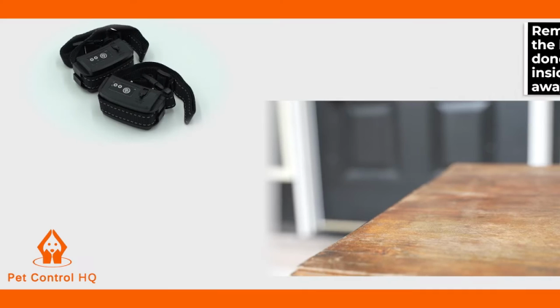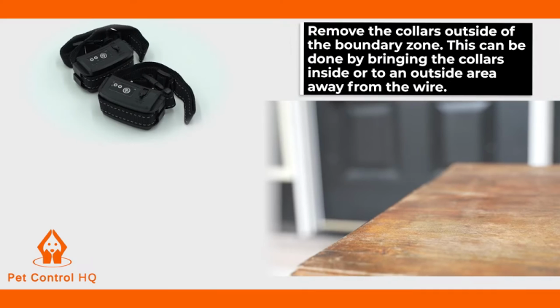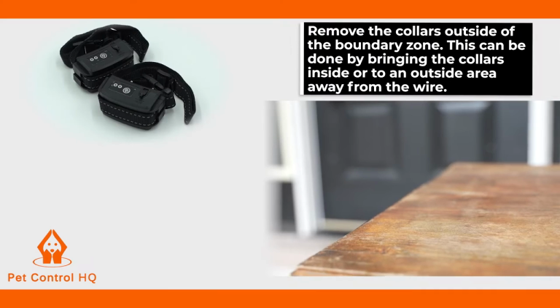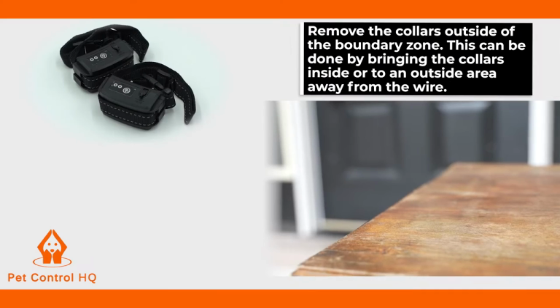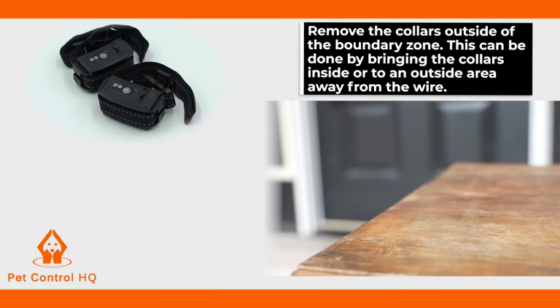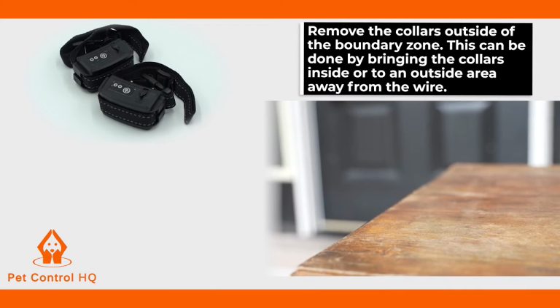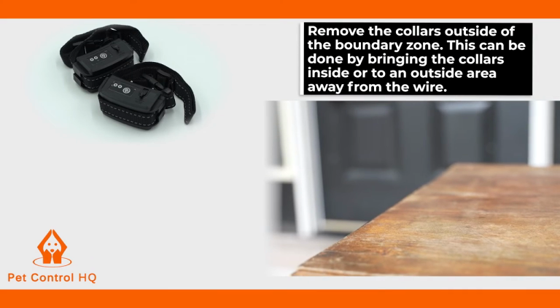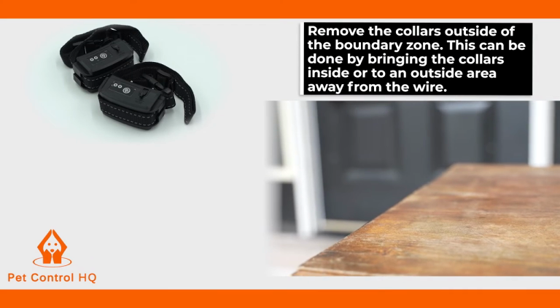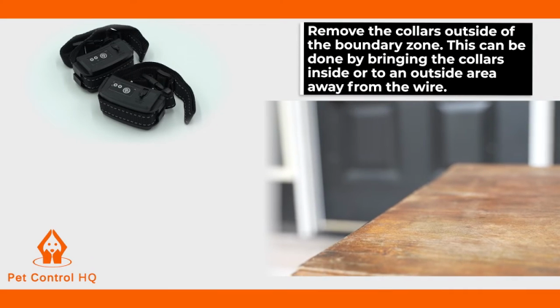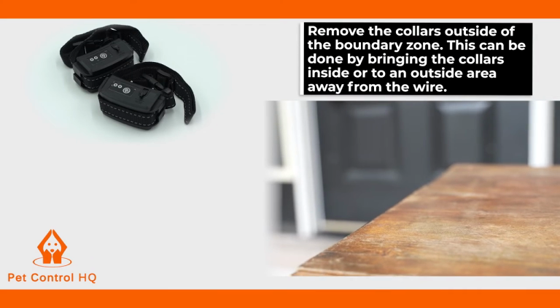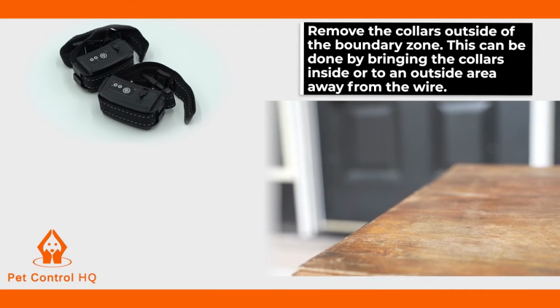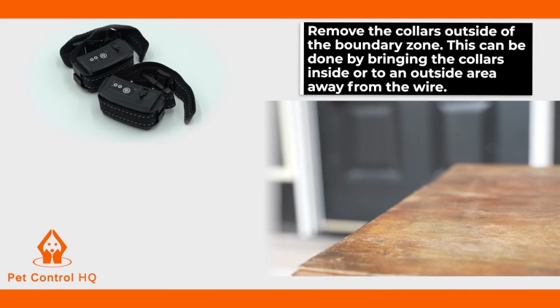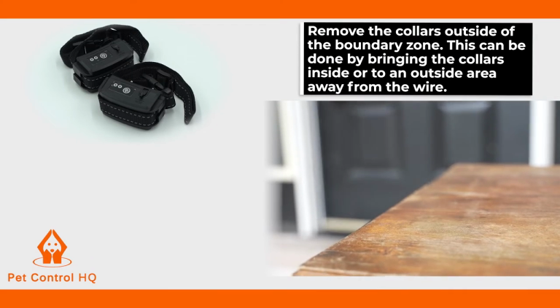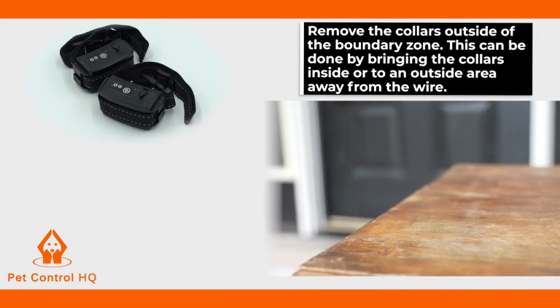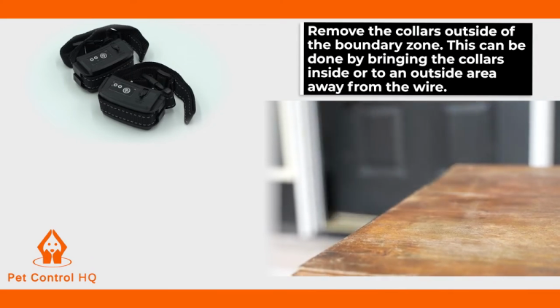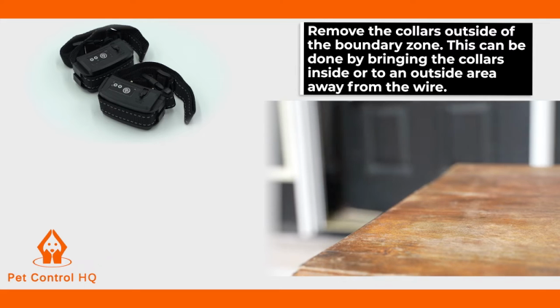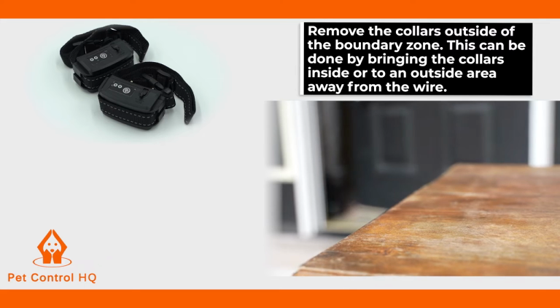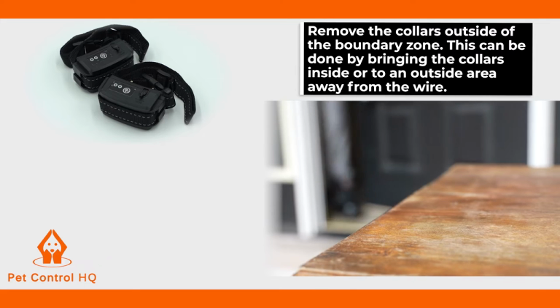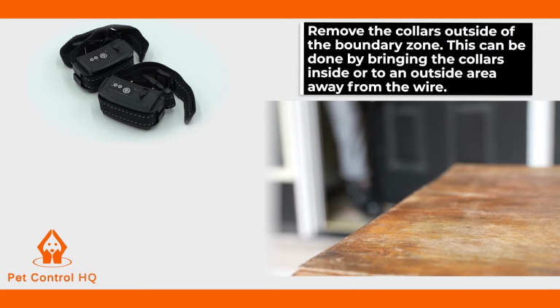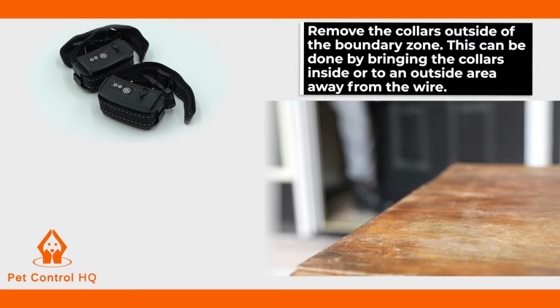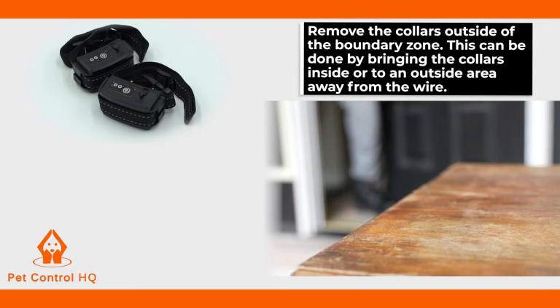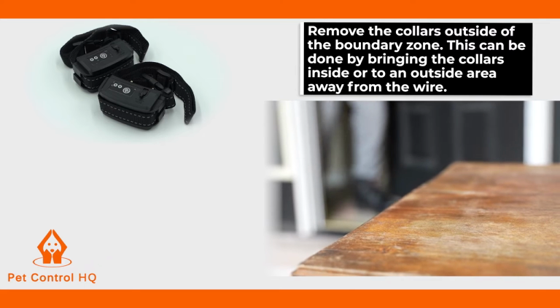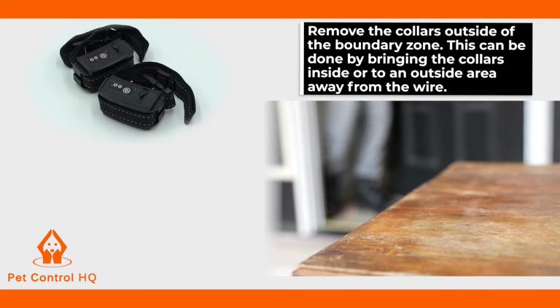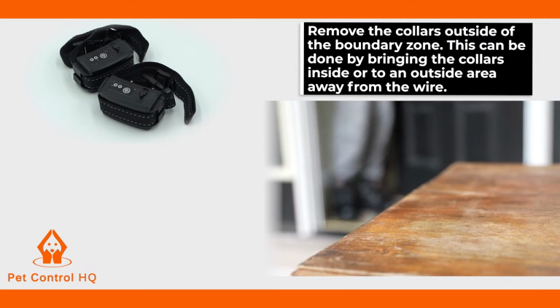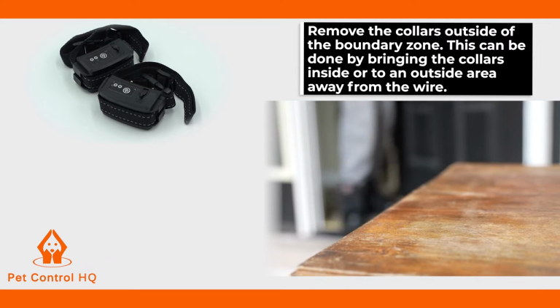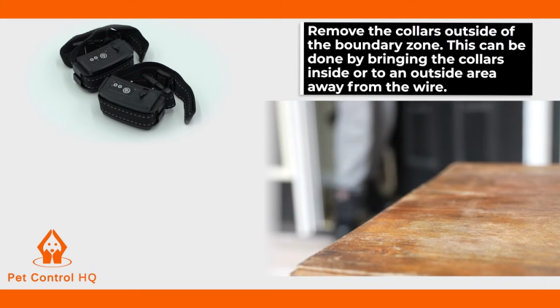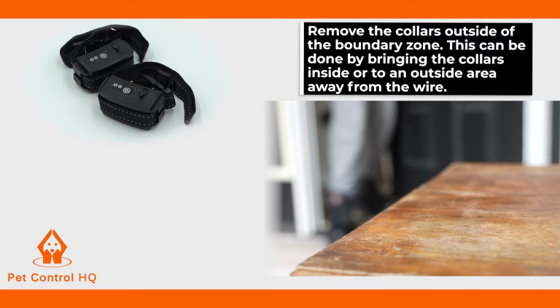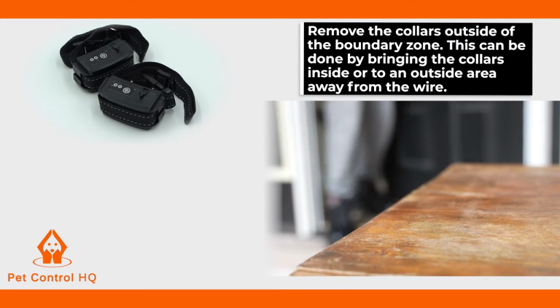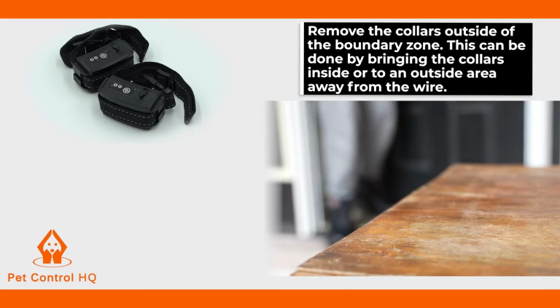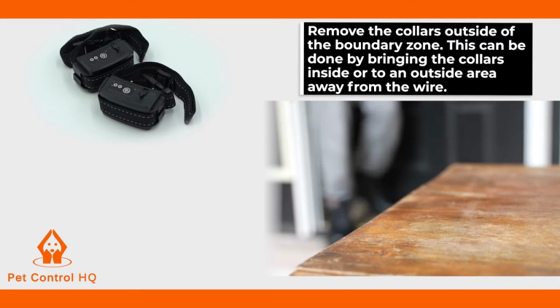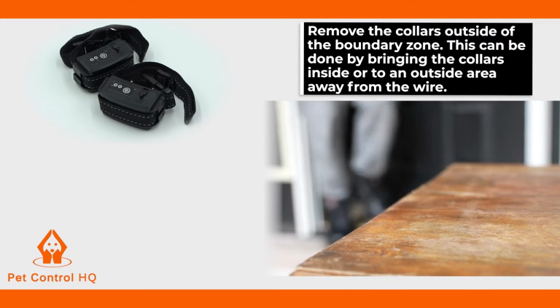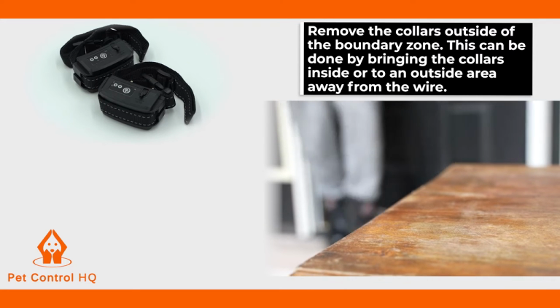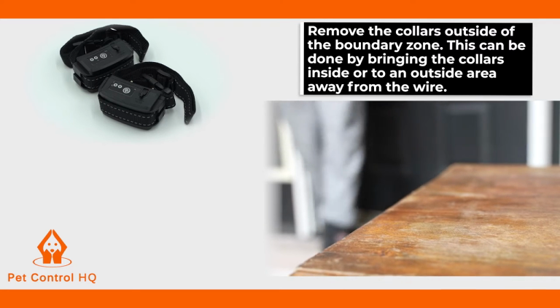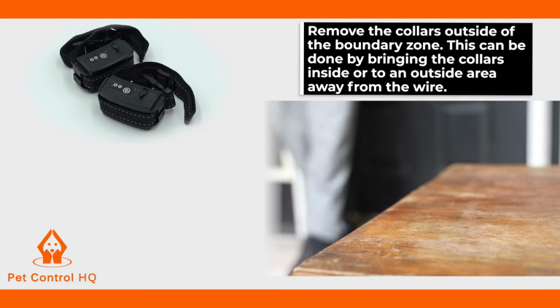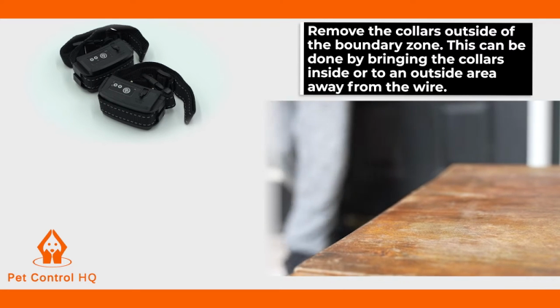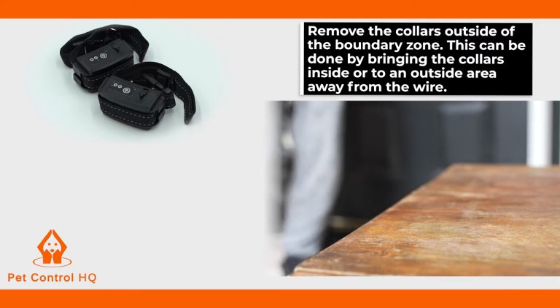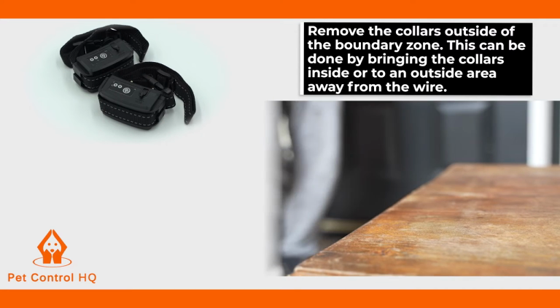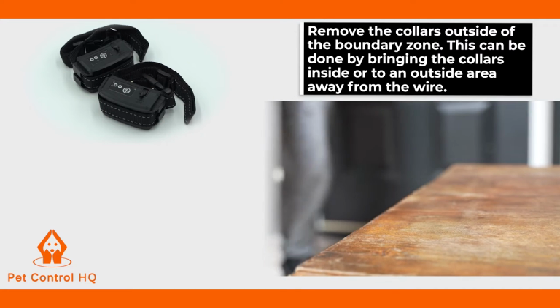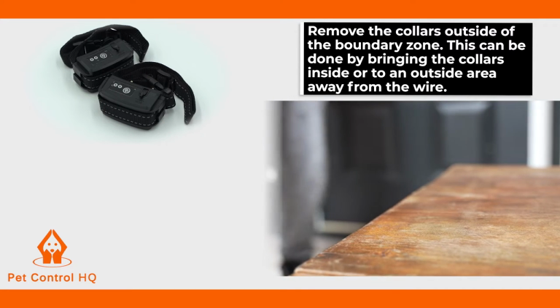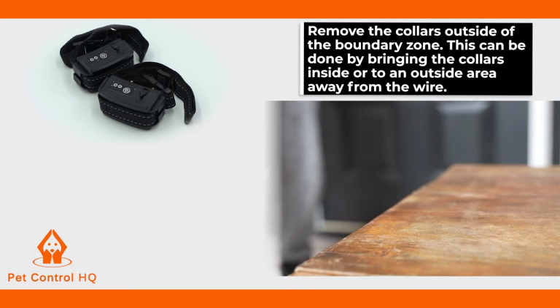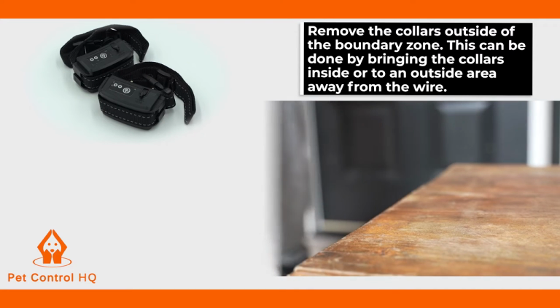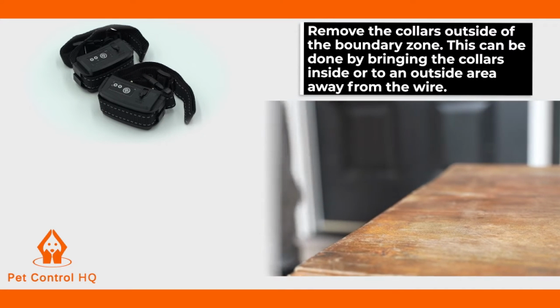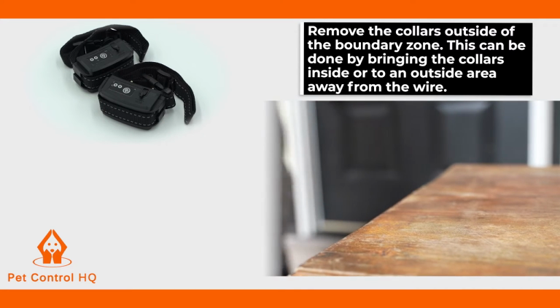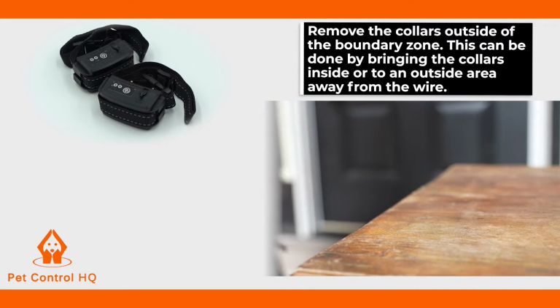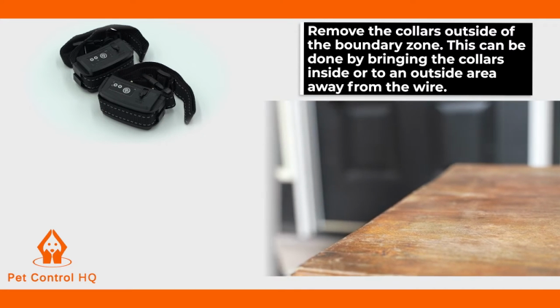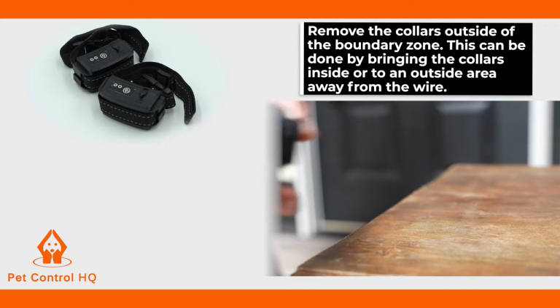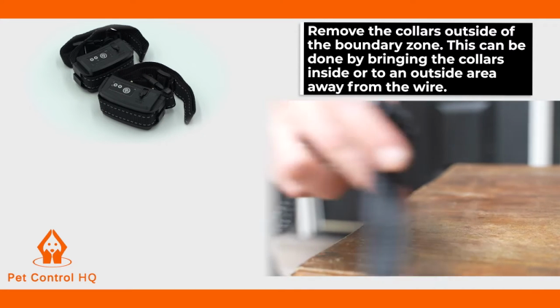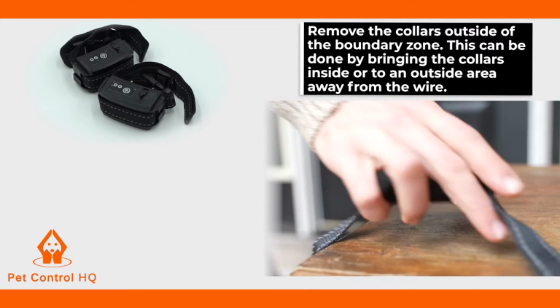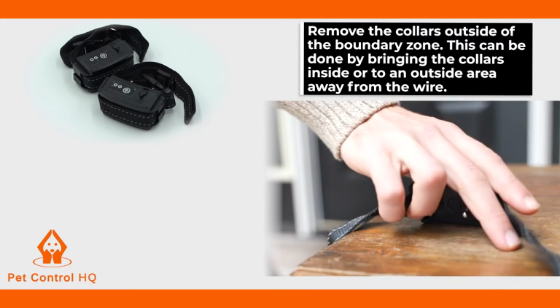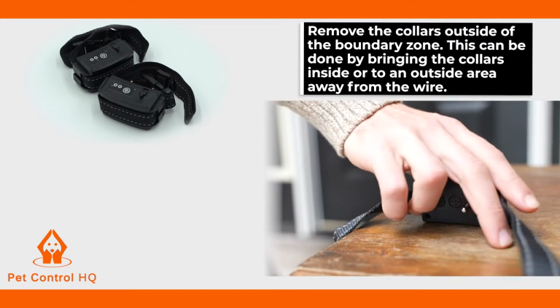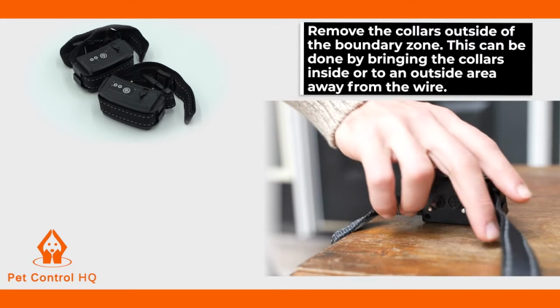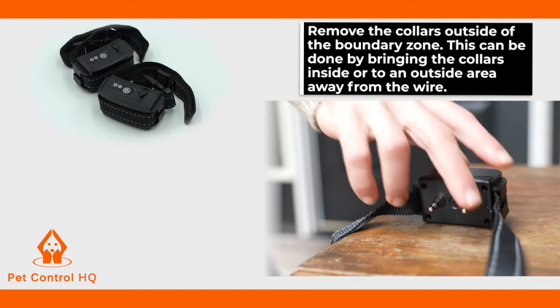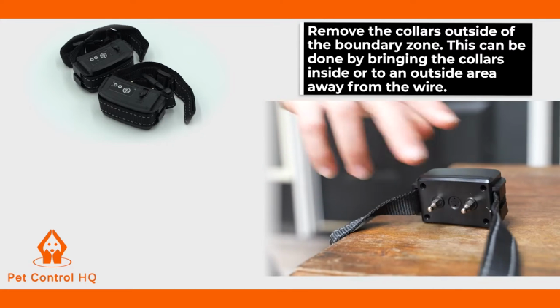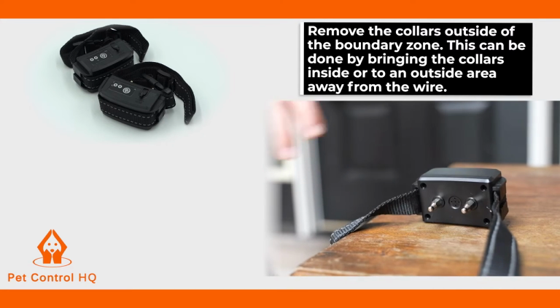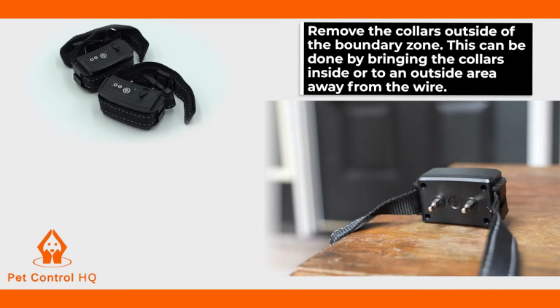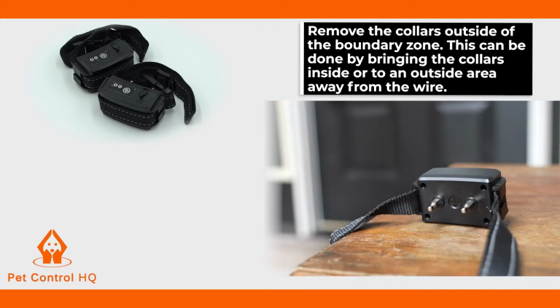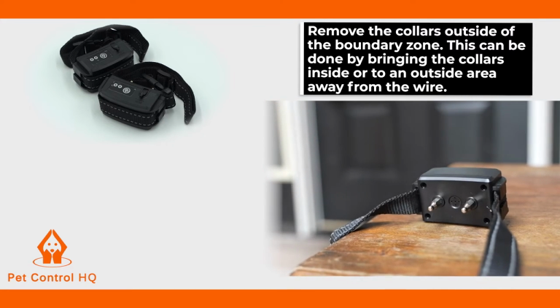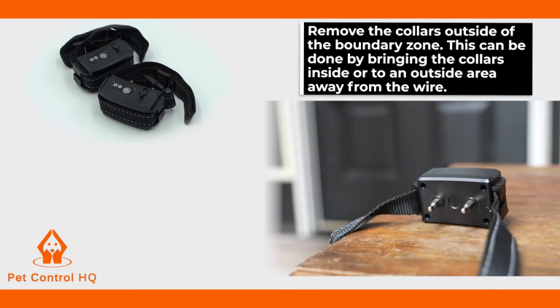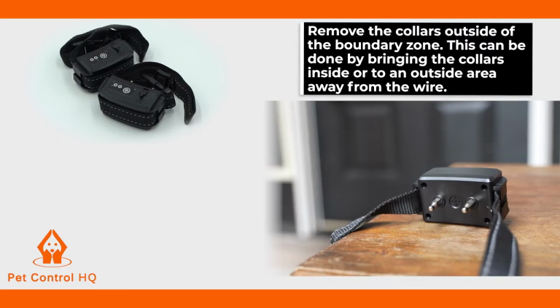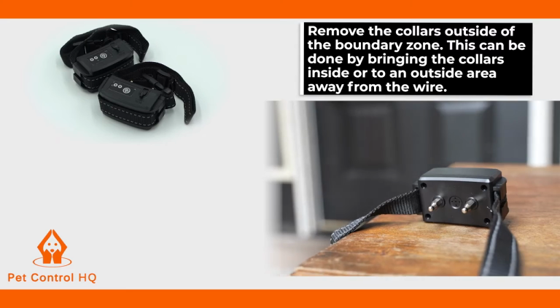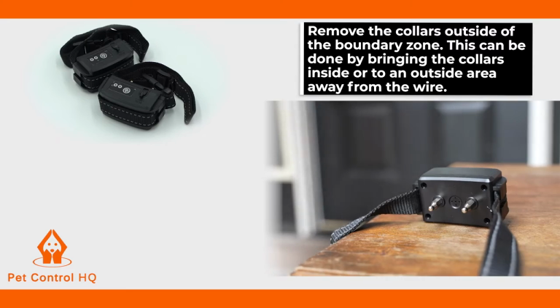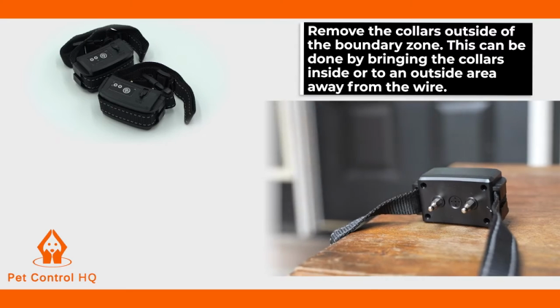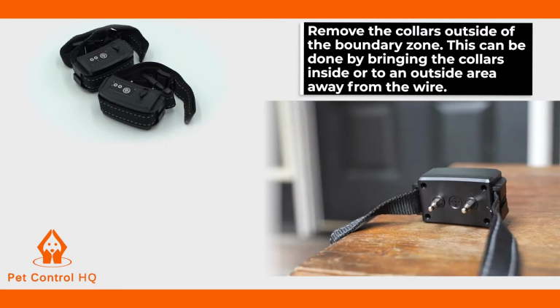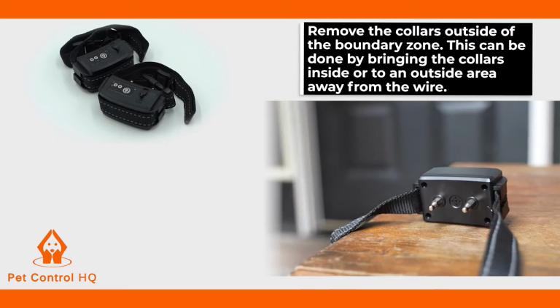Next, remove the collars outside of the boundary zone. This can be done by bringing the collars inside or to an outside area away from the wire.